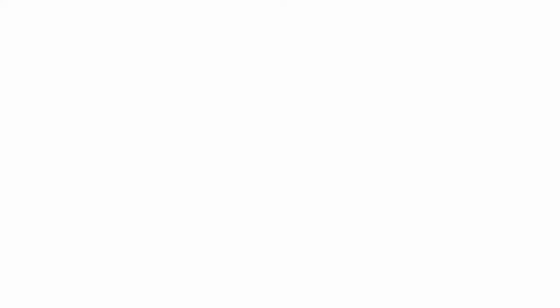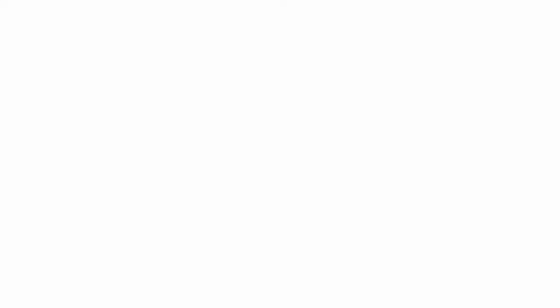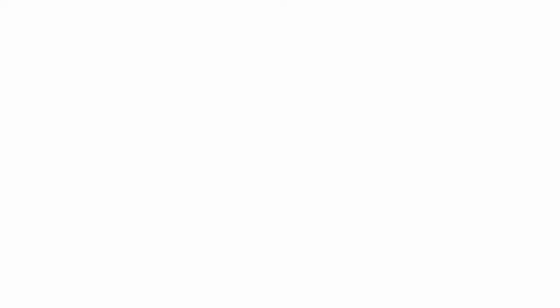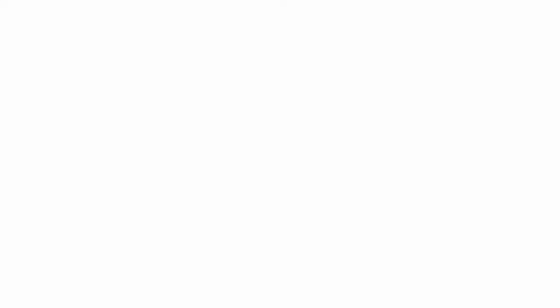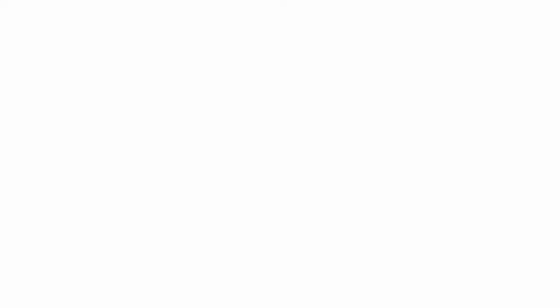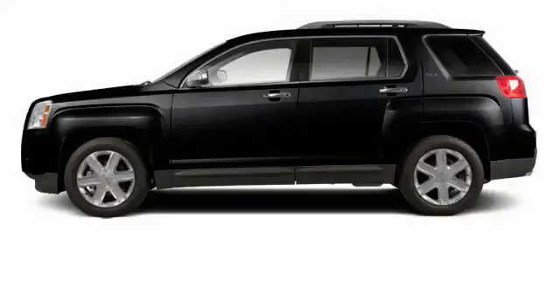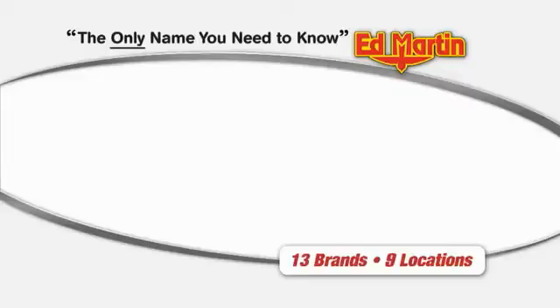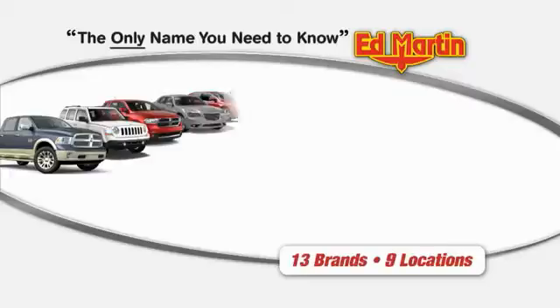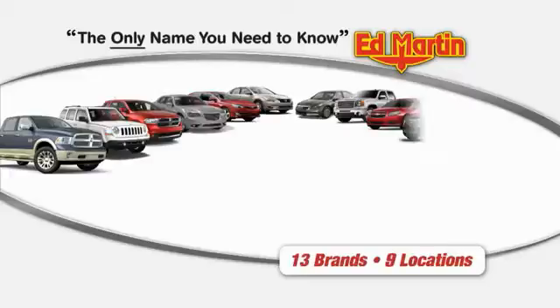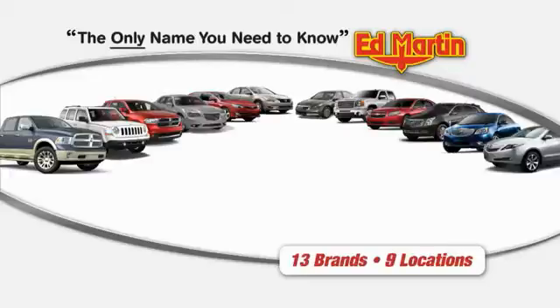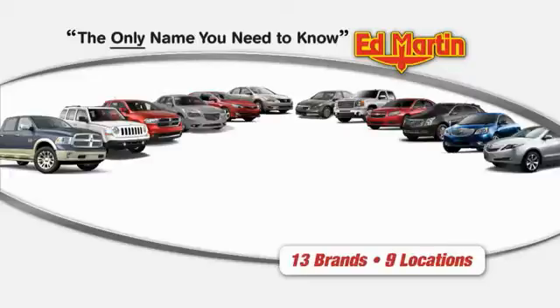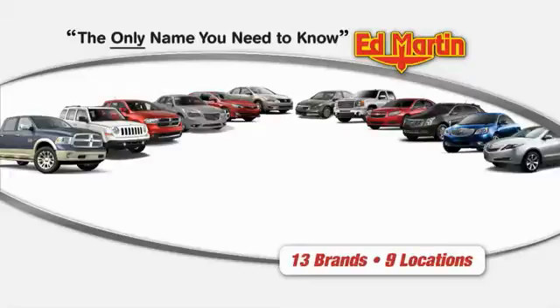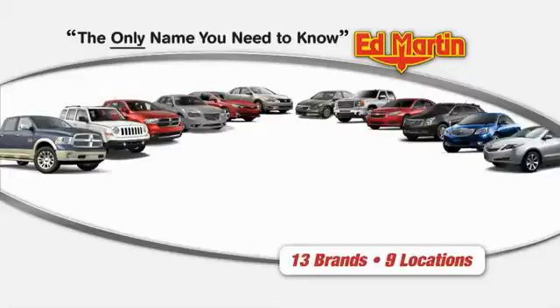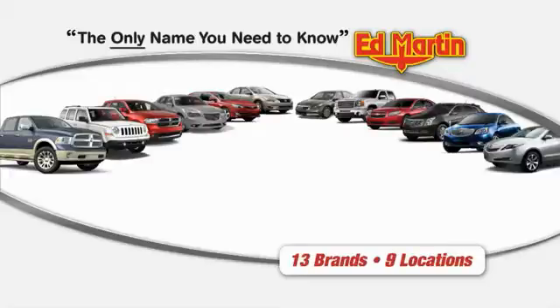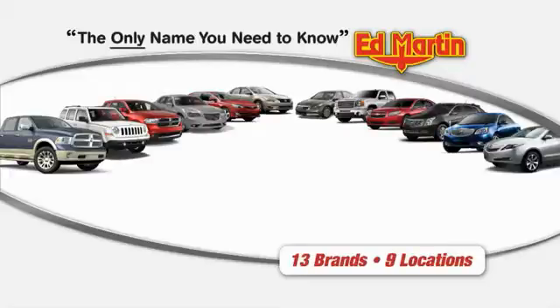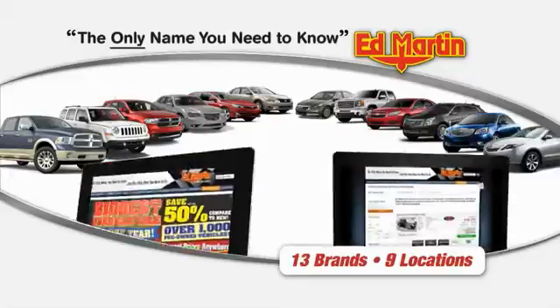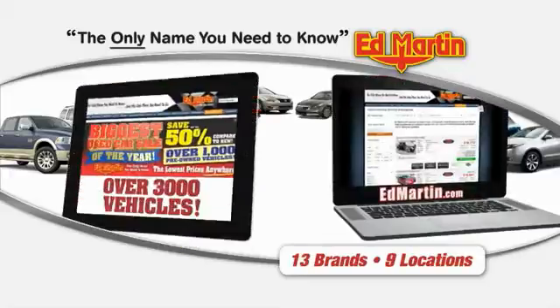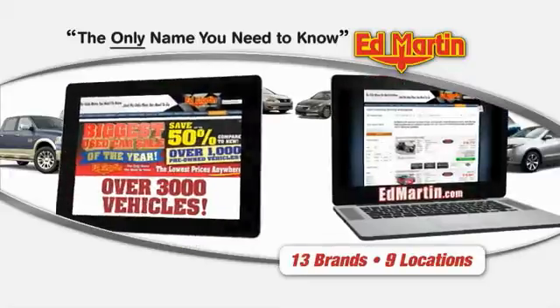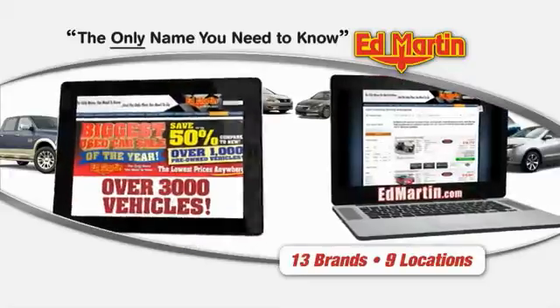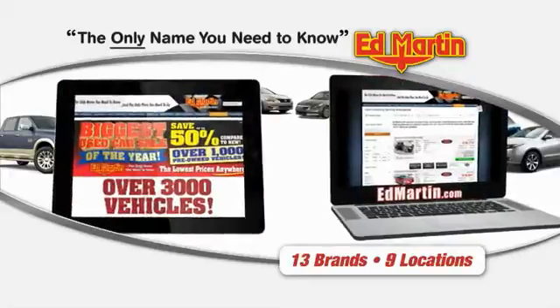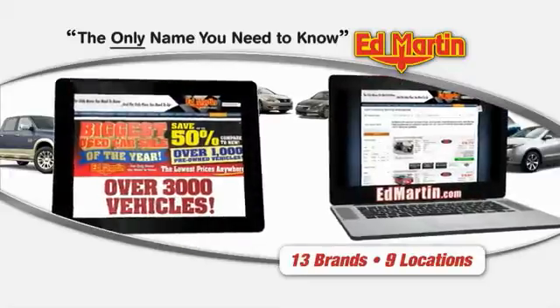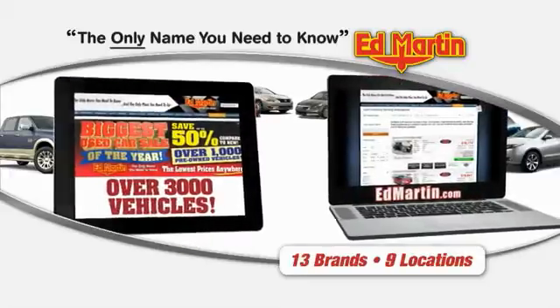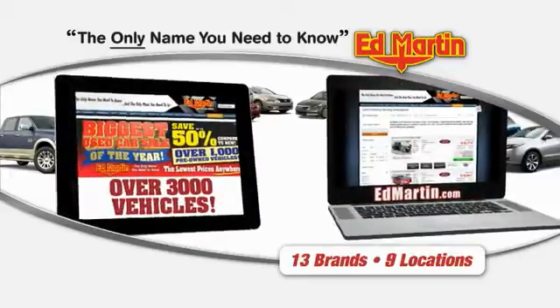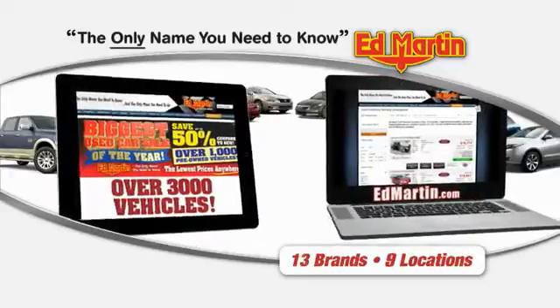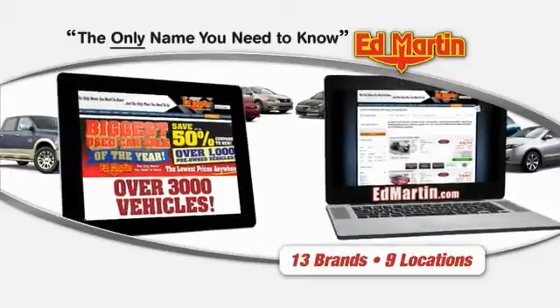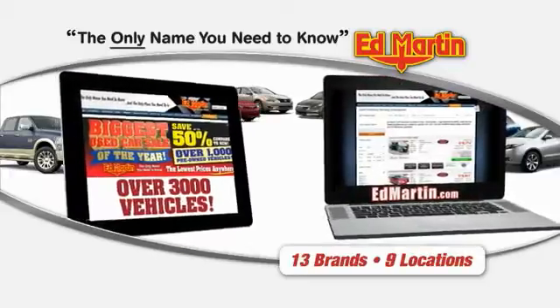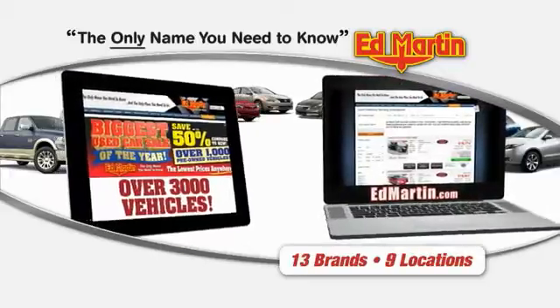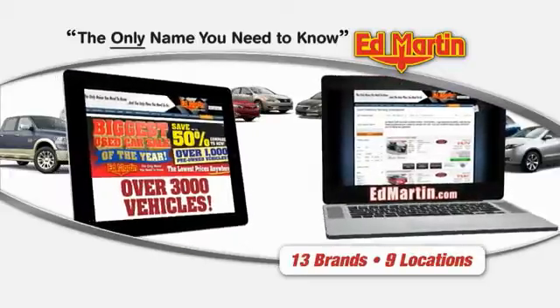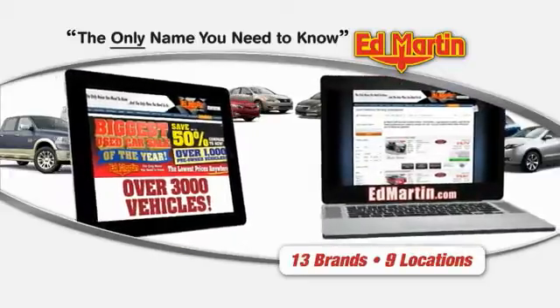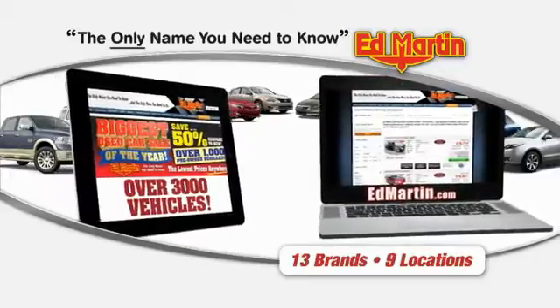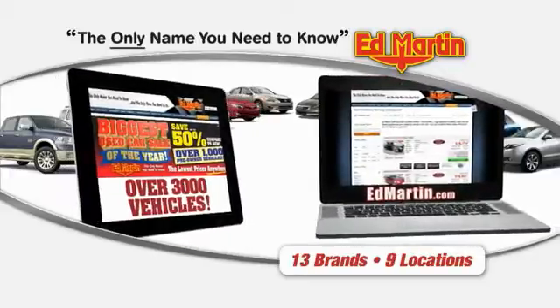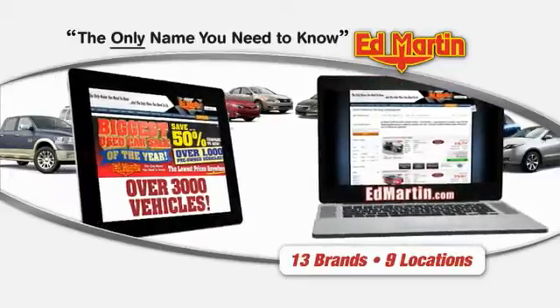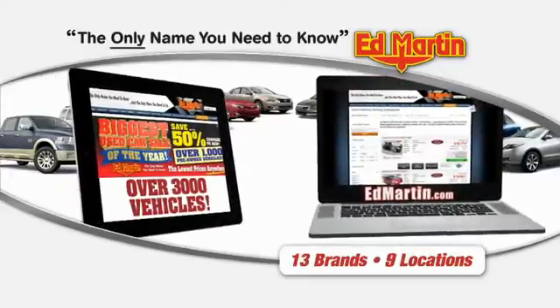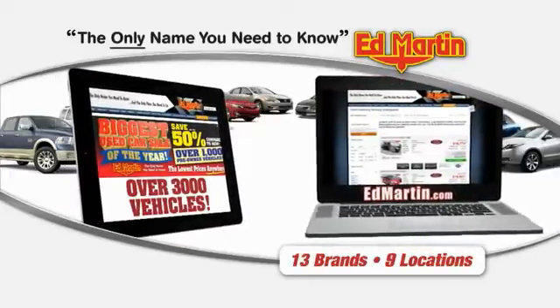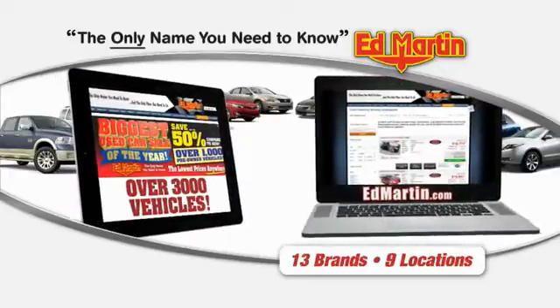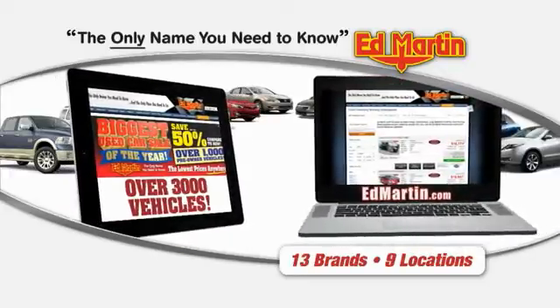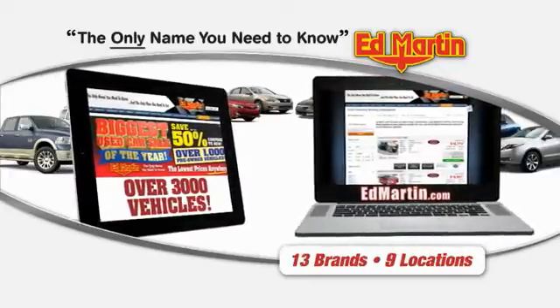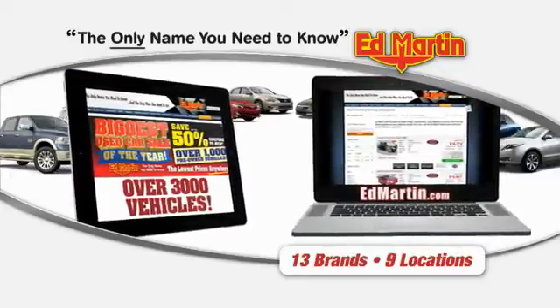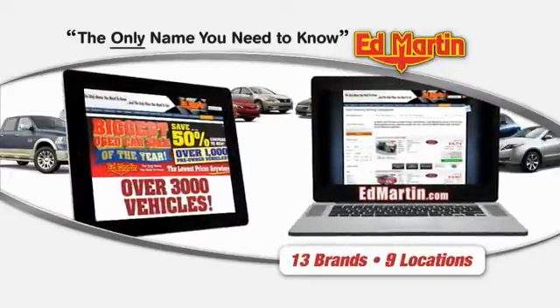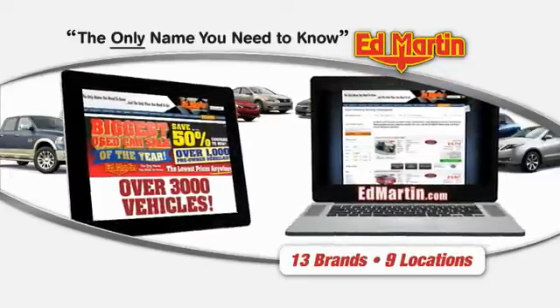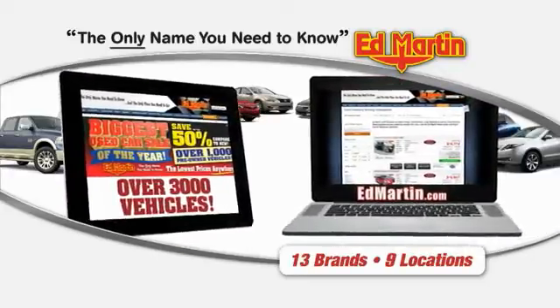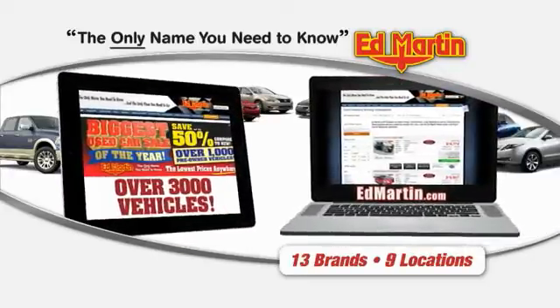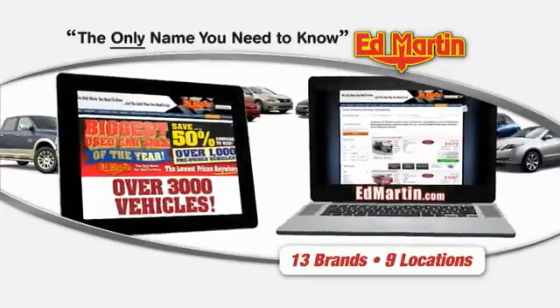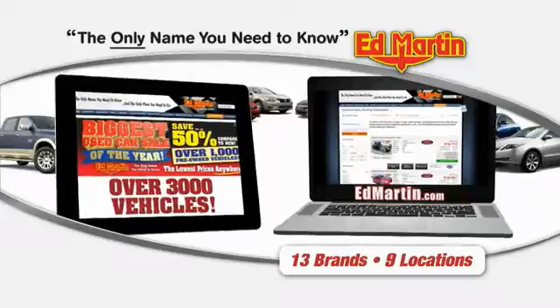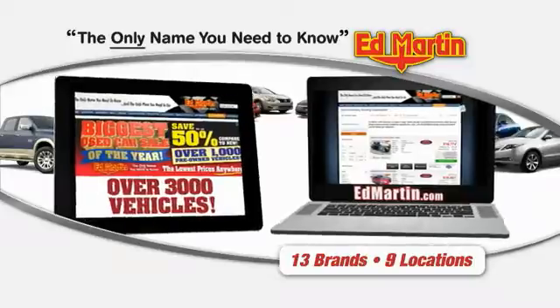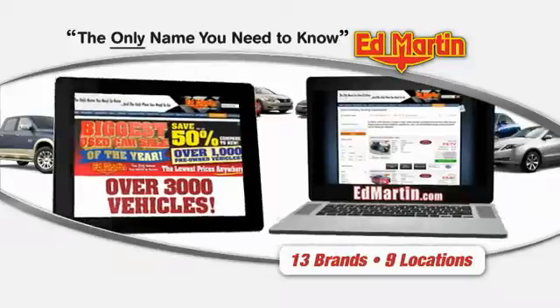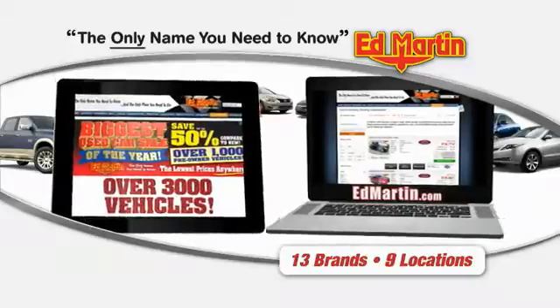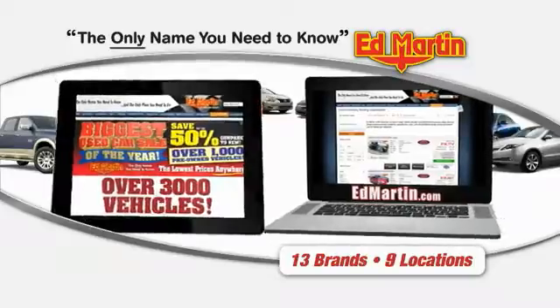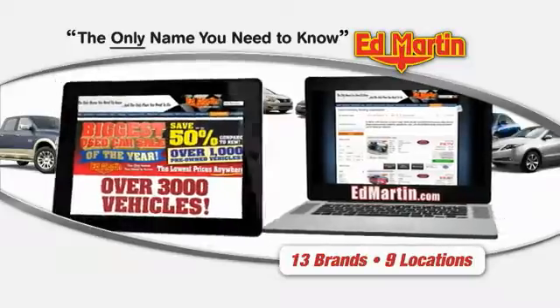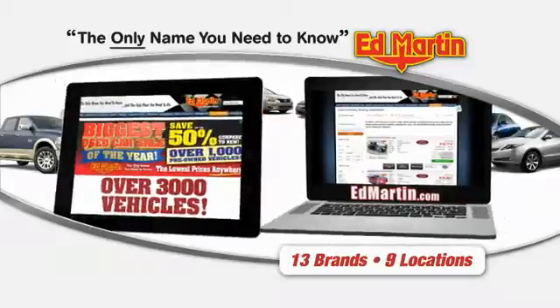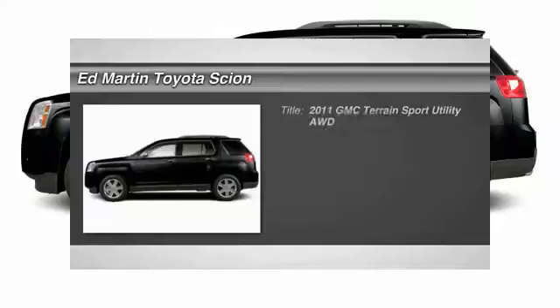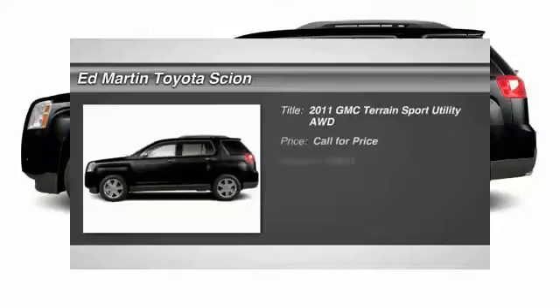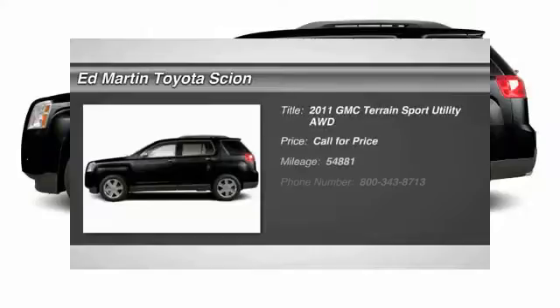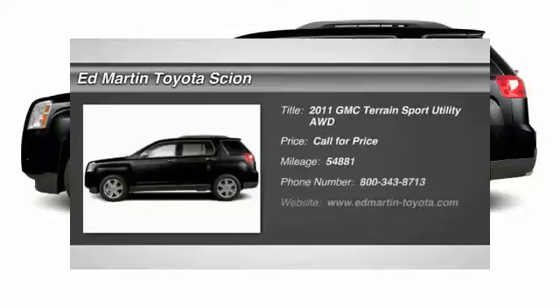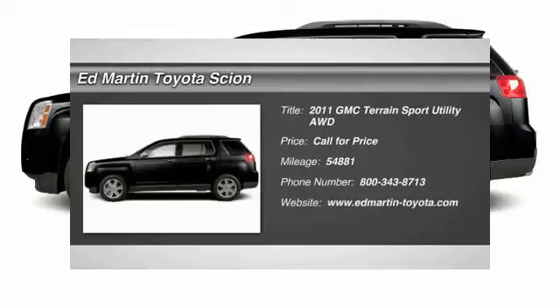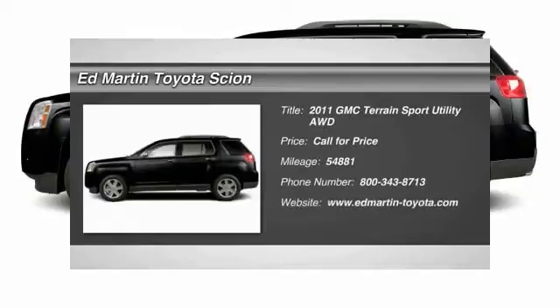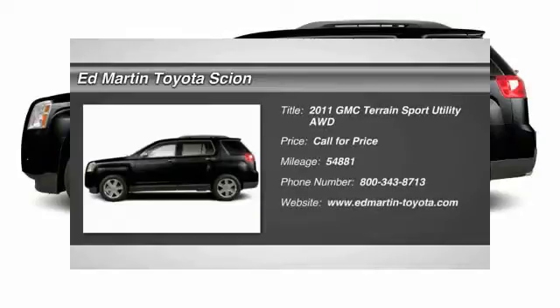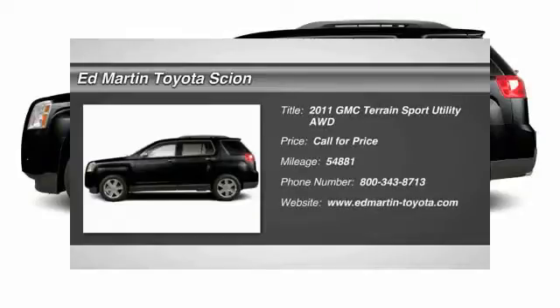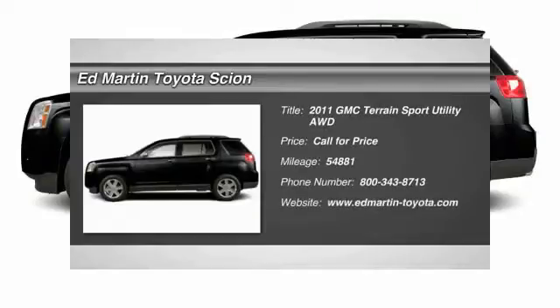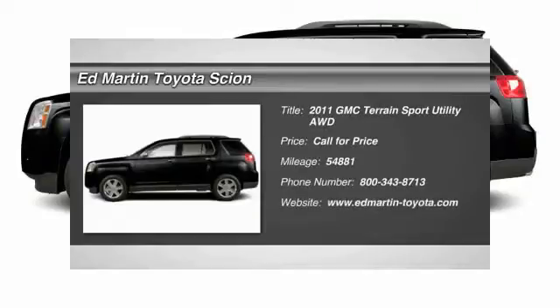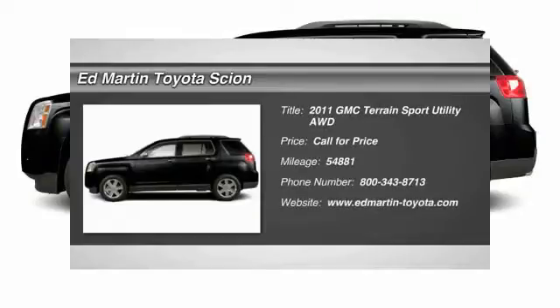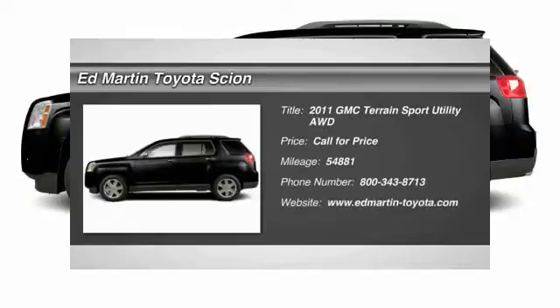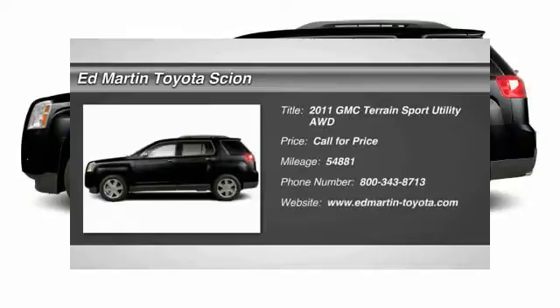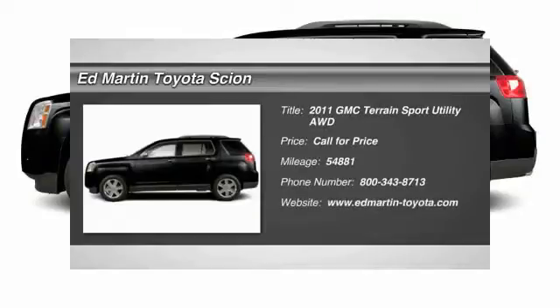Thank you for clicking our video. You can also shop over 3,000 more cars and trucks online at edmartin.com. 2011 Terrain.